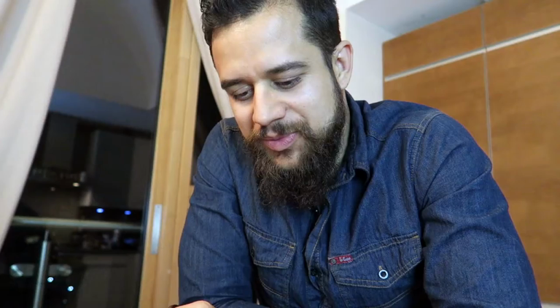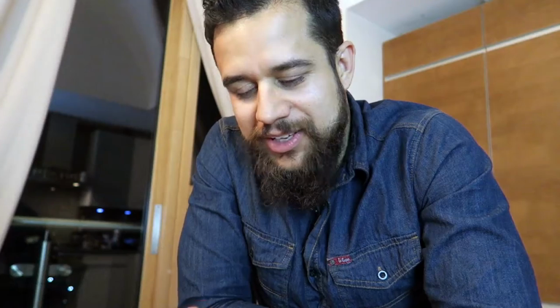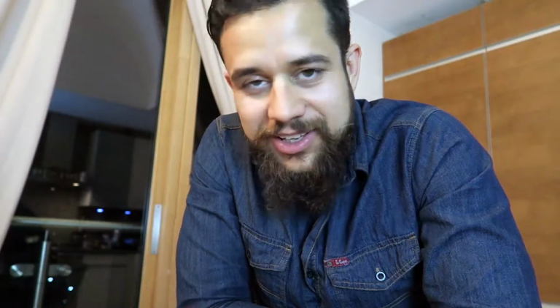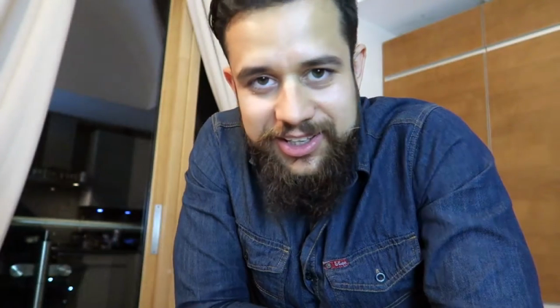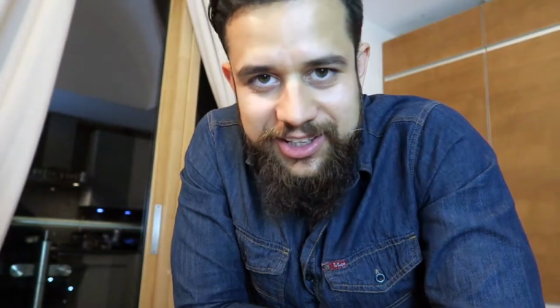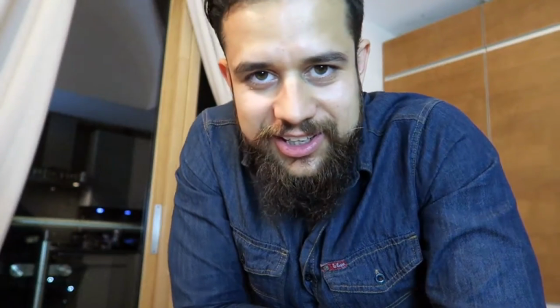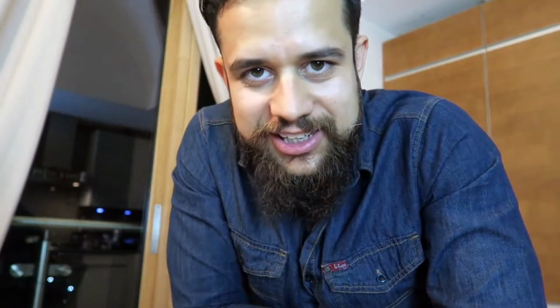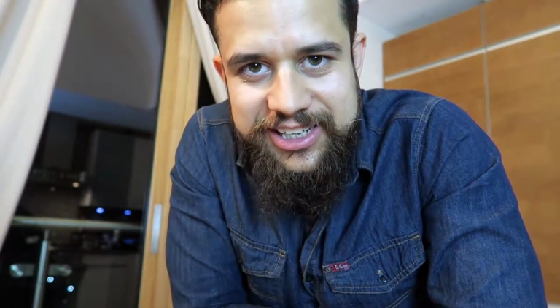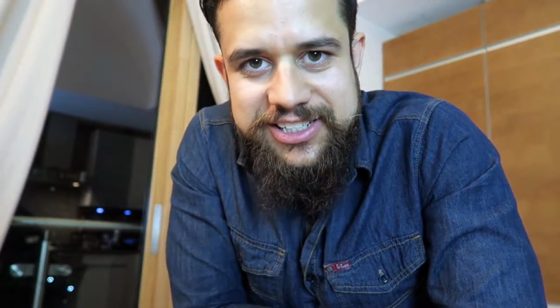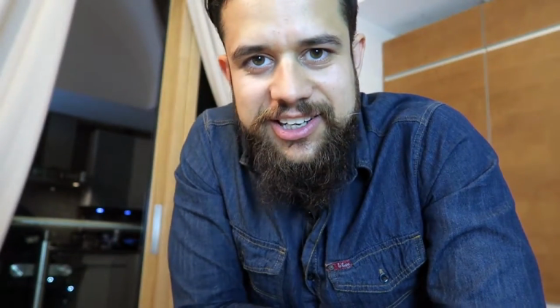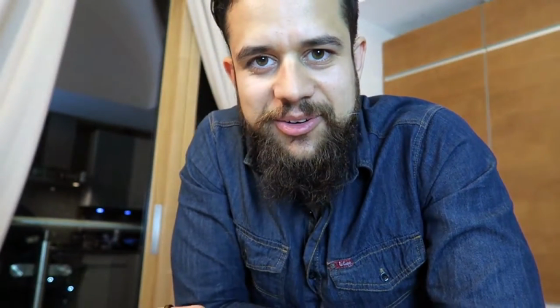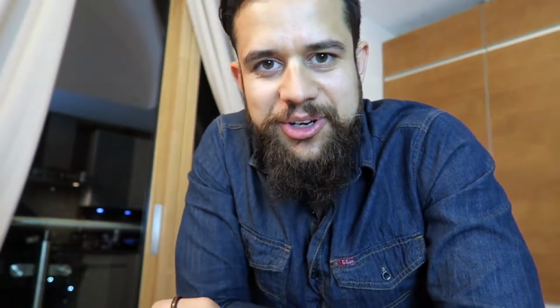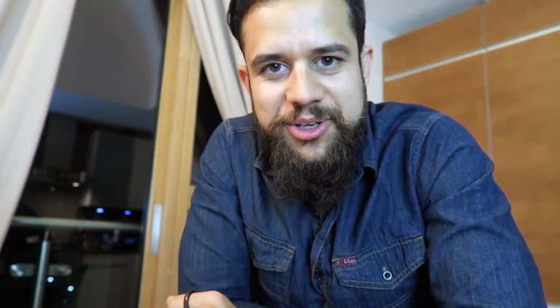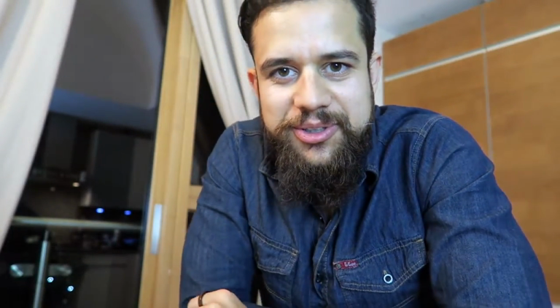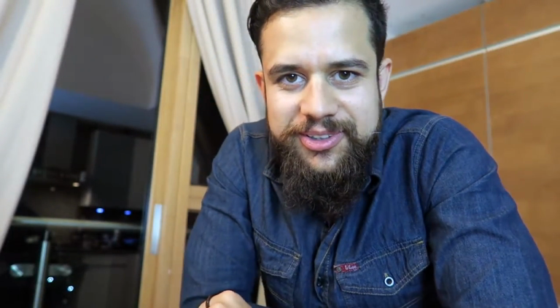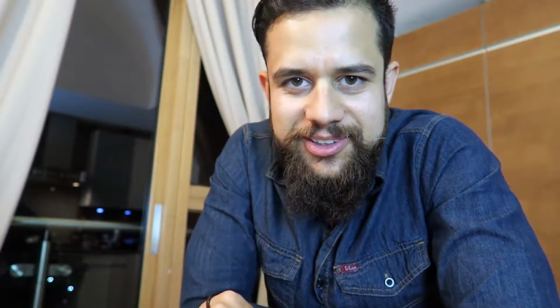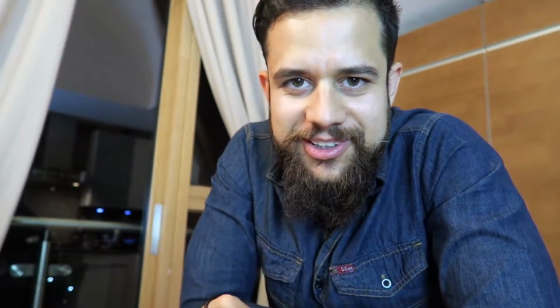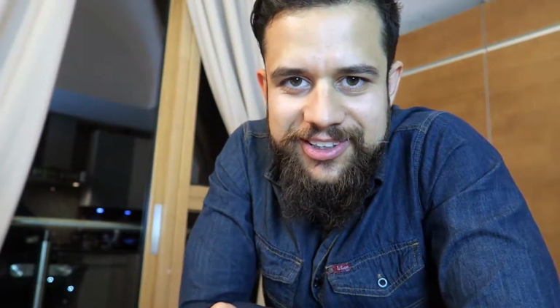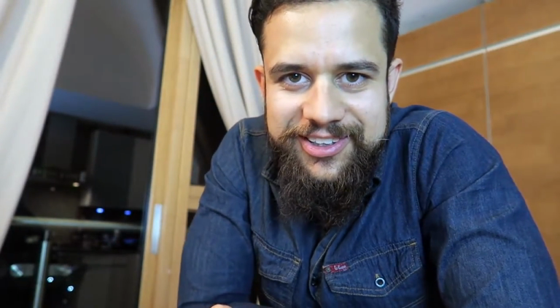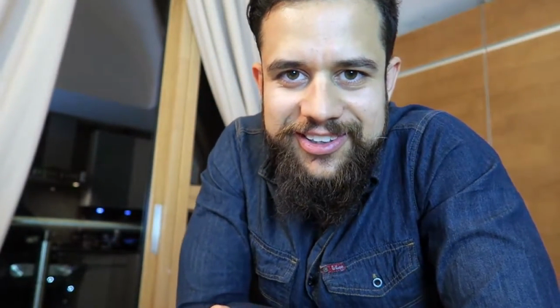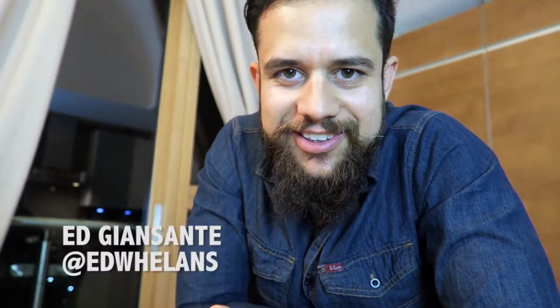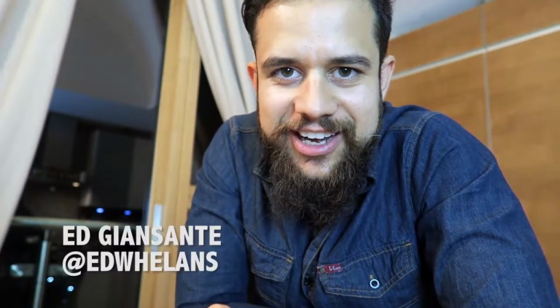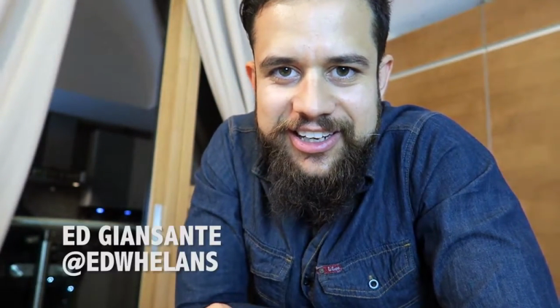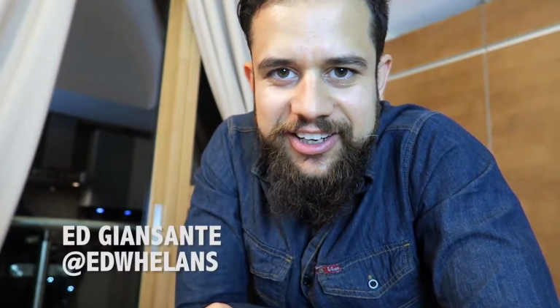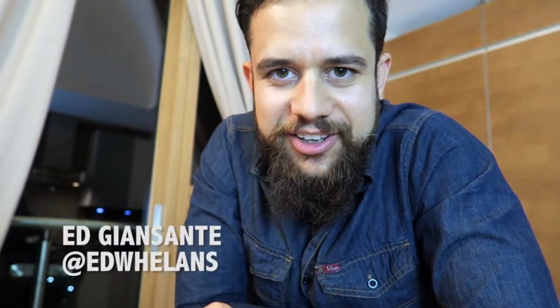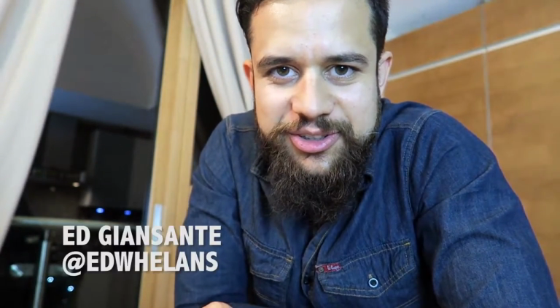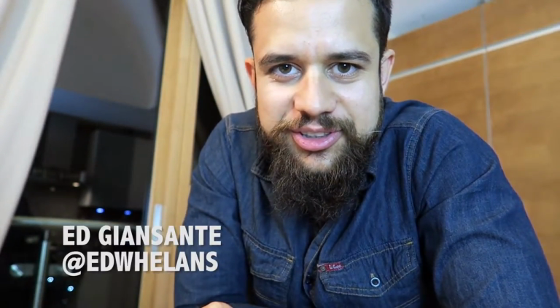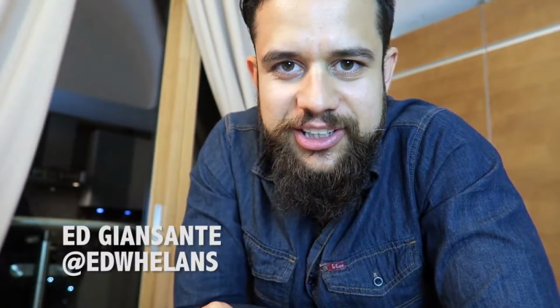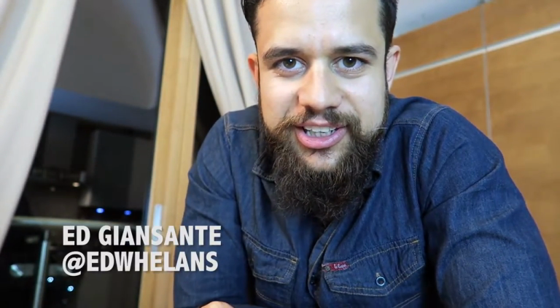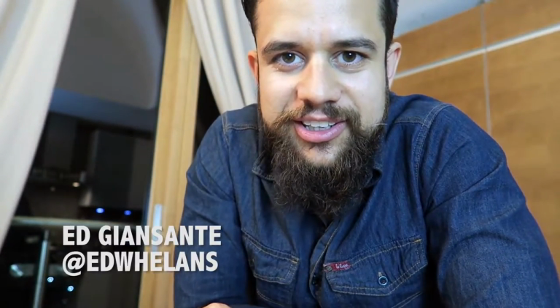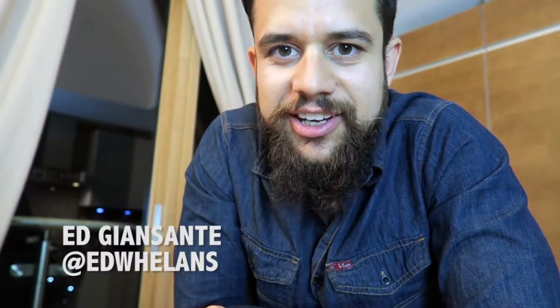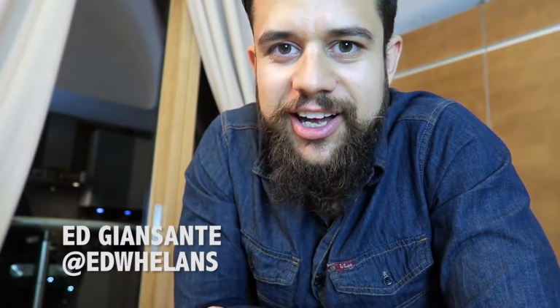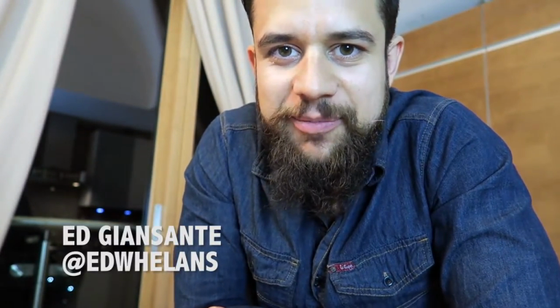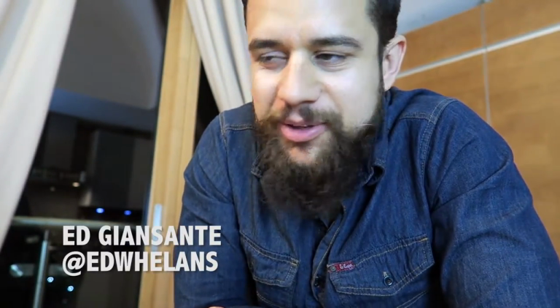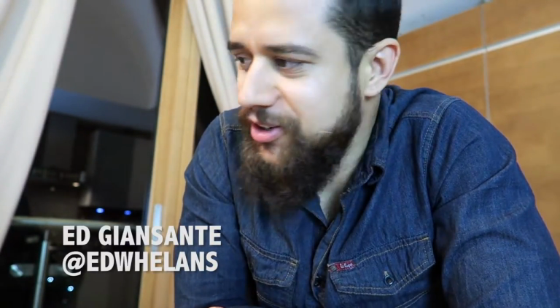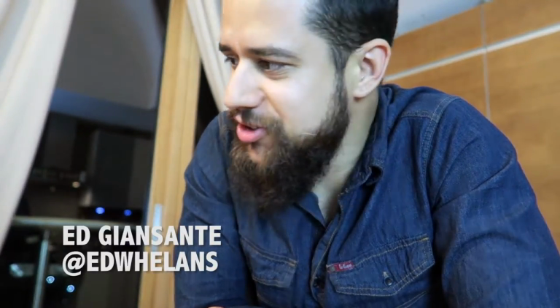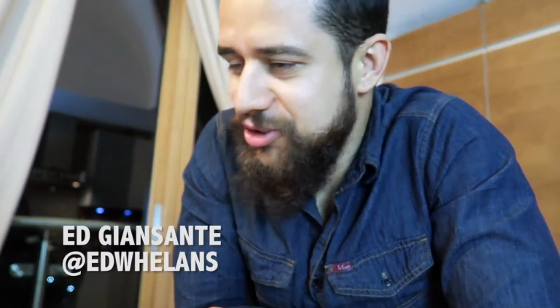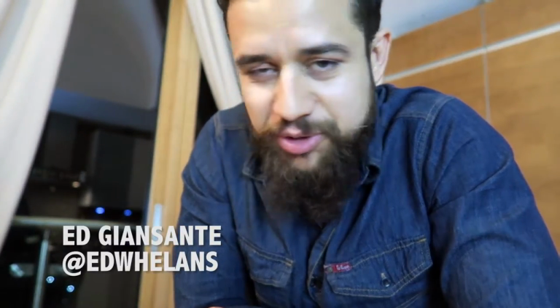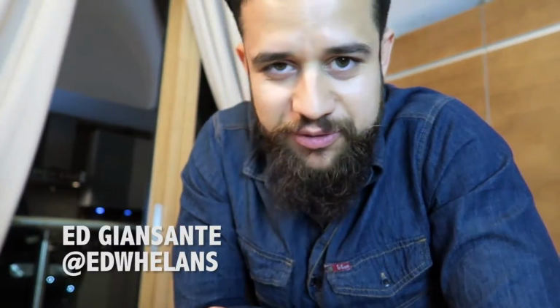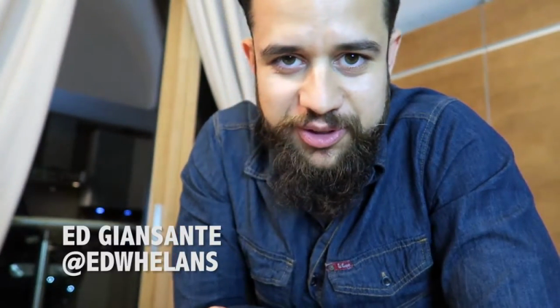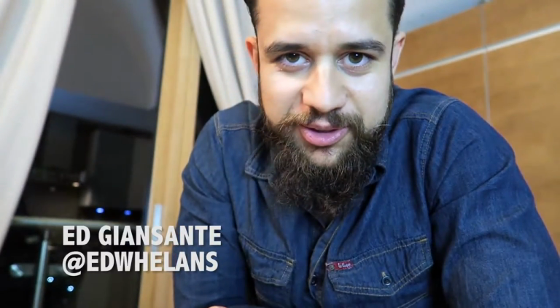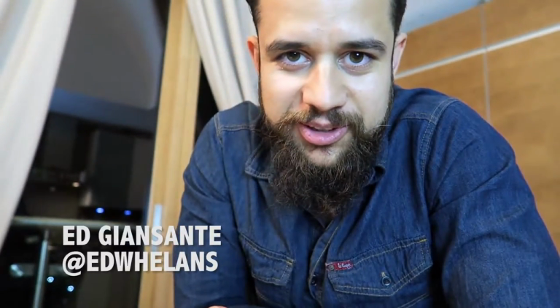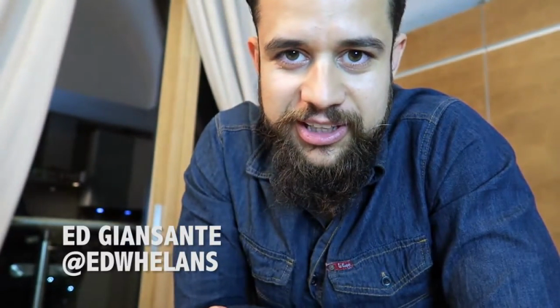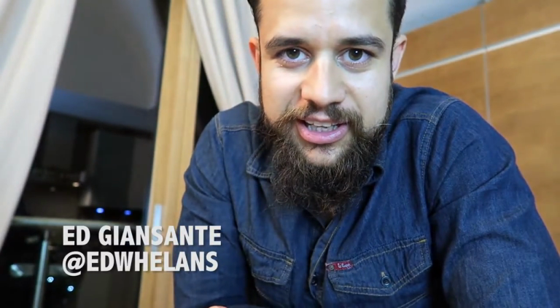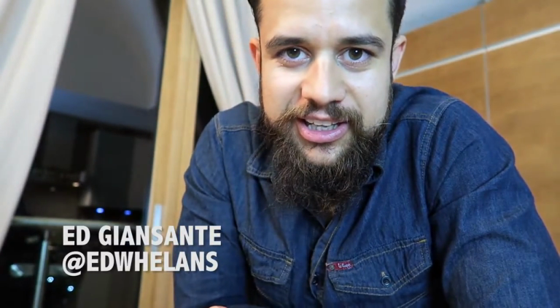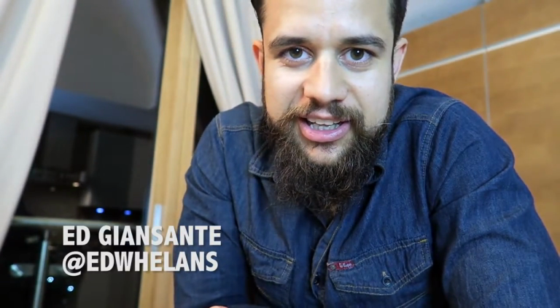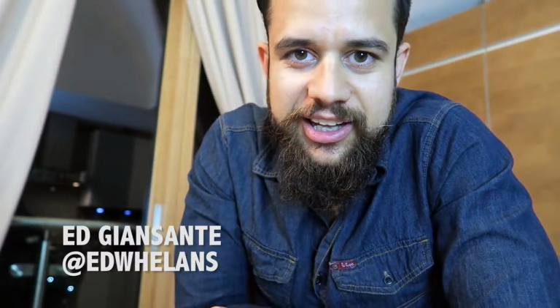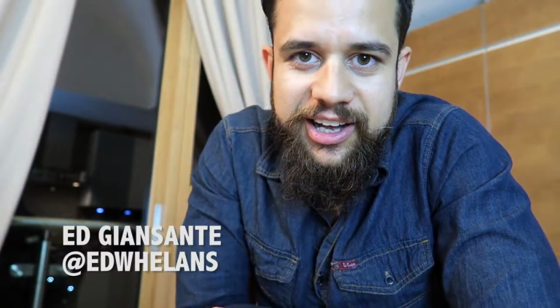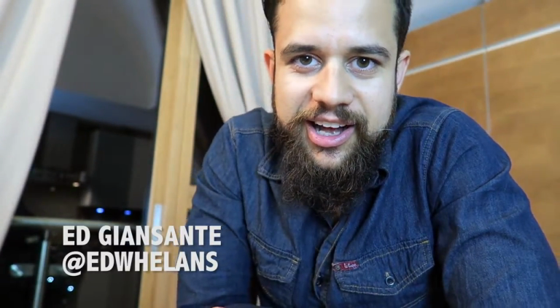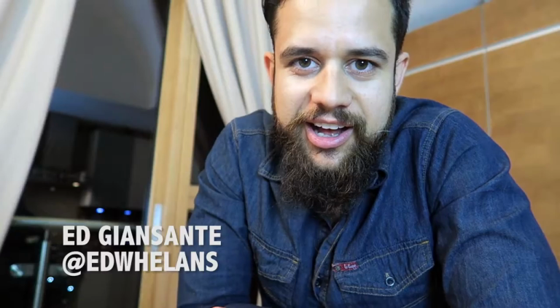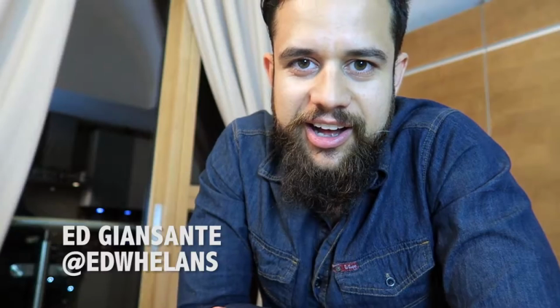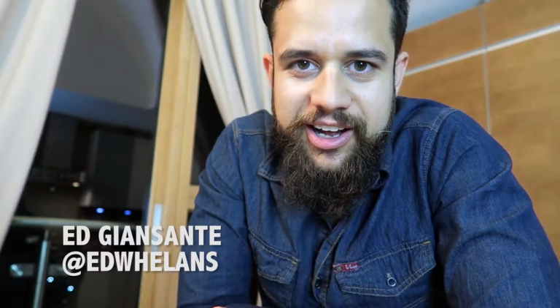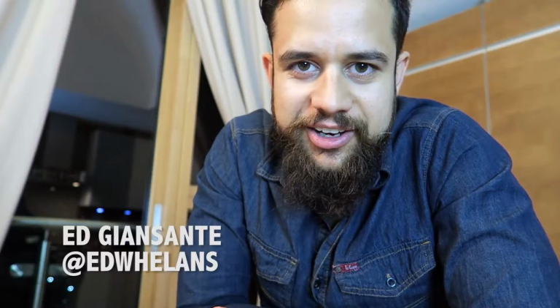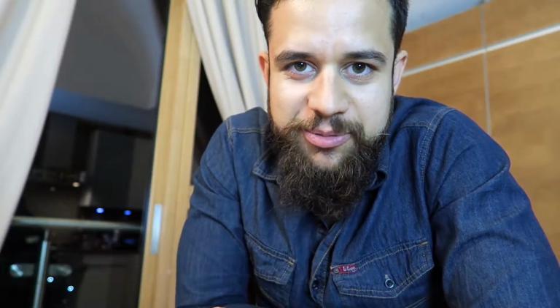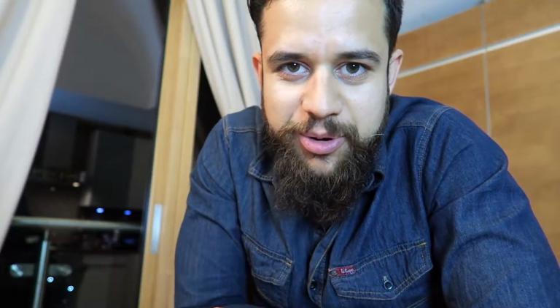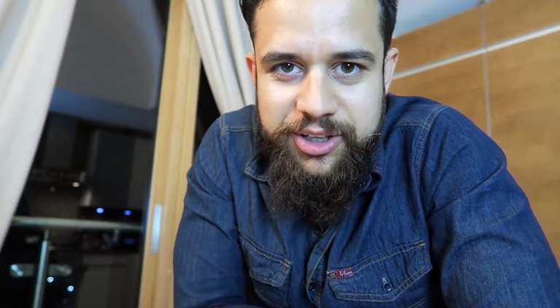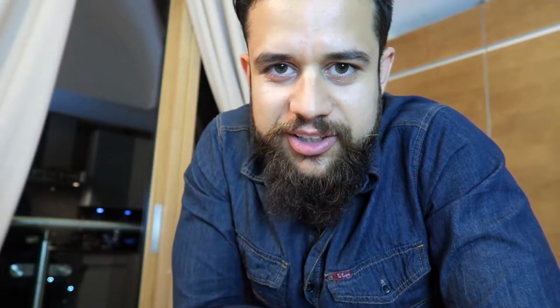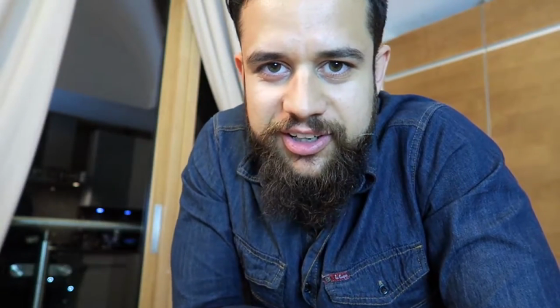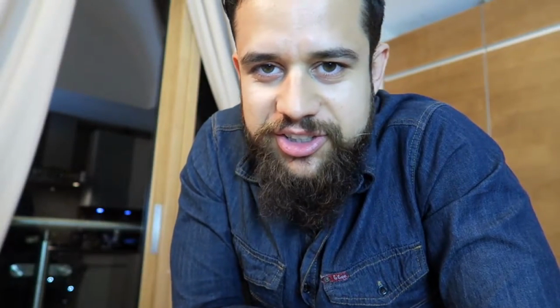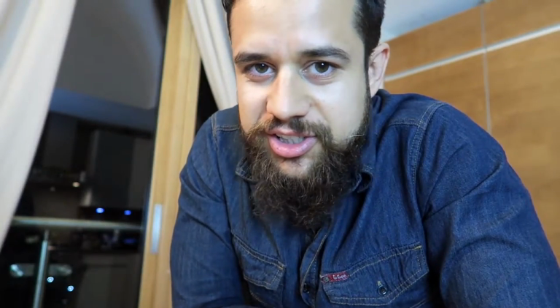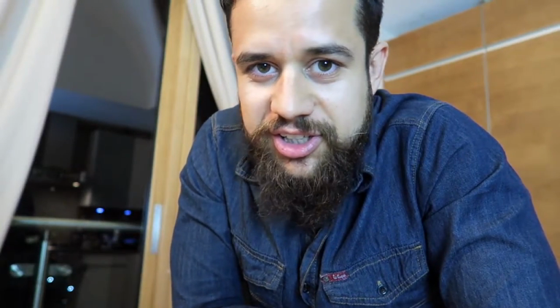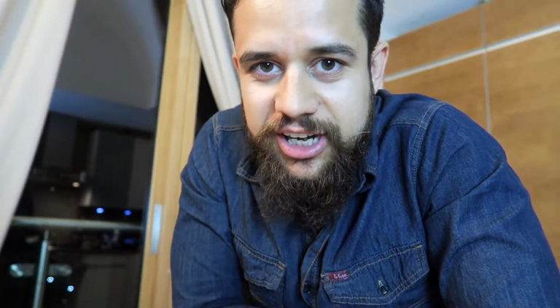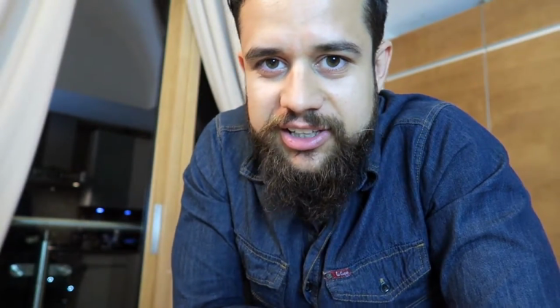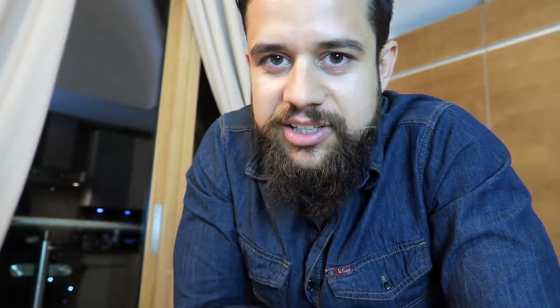Hey guys, how are you? Ed here today. I'm here to reveal a new product that I just got.